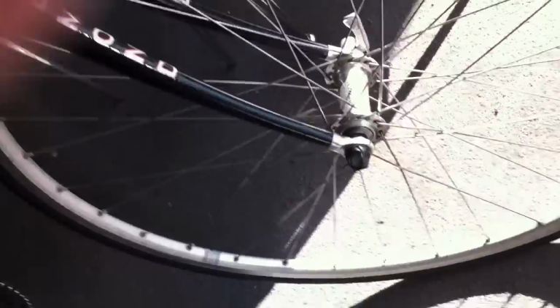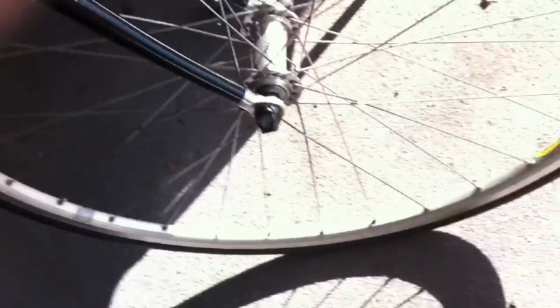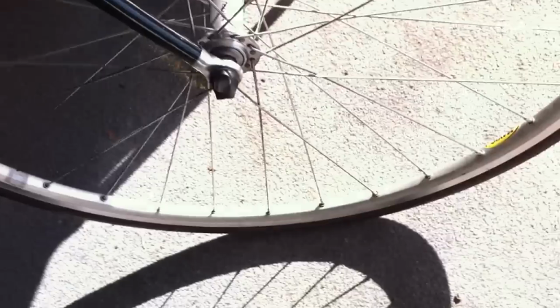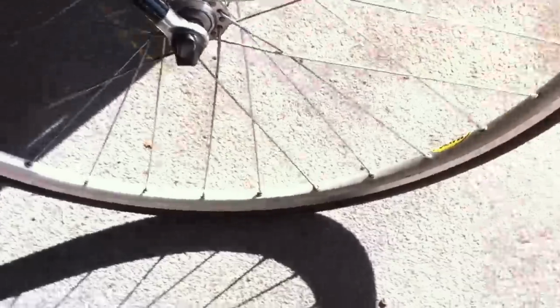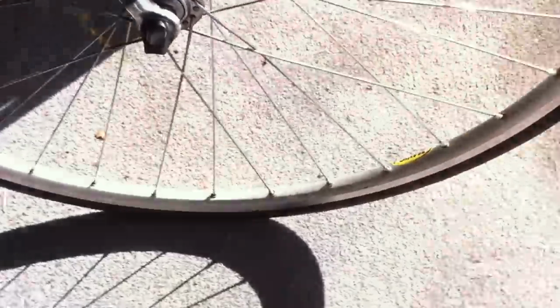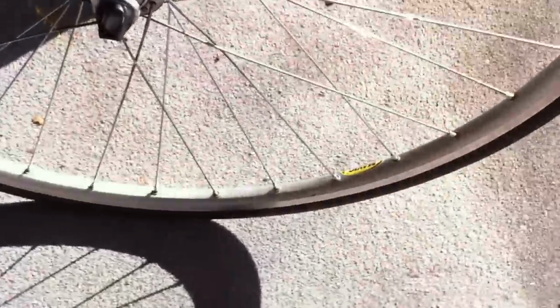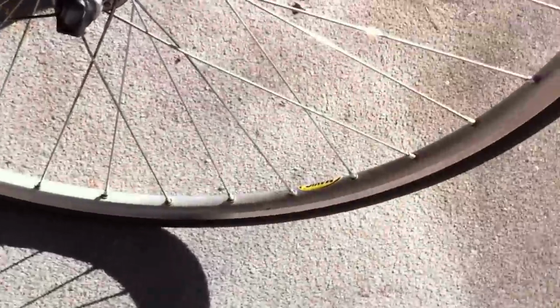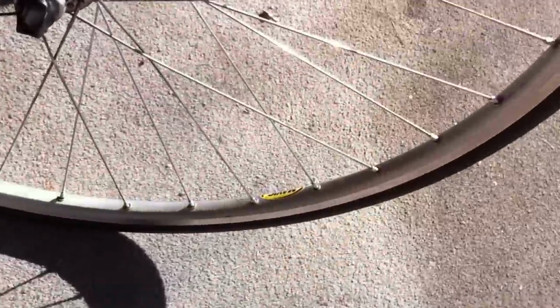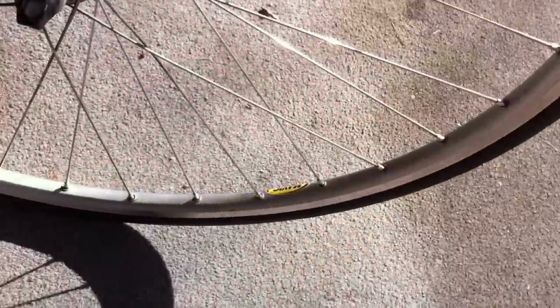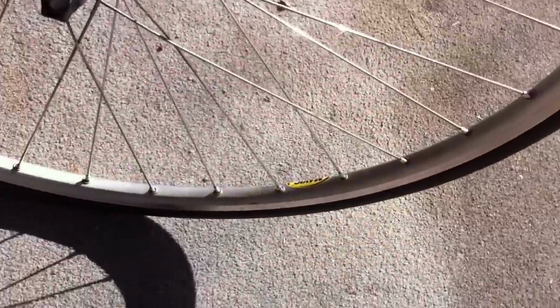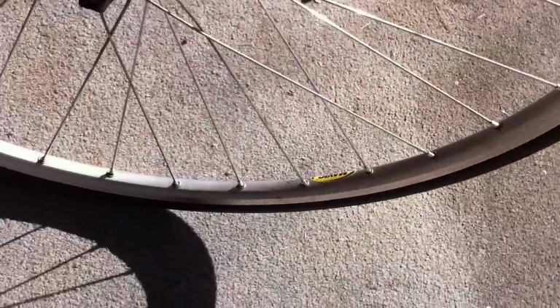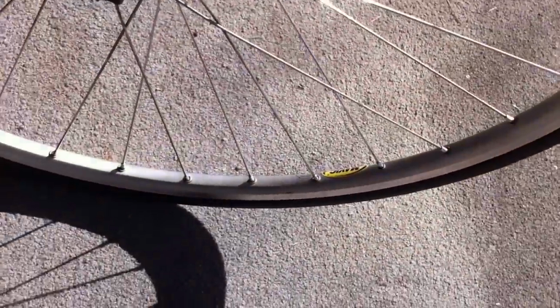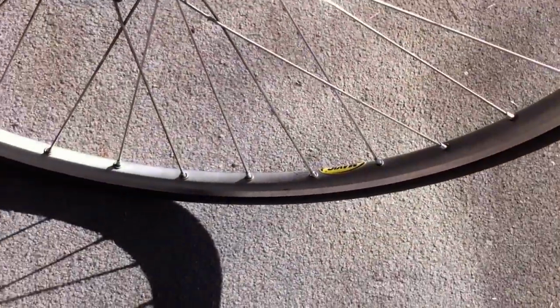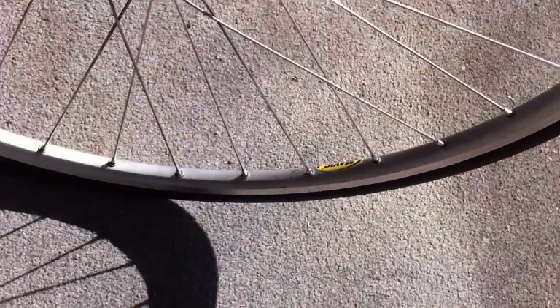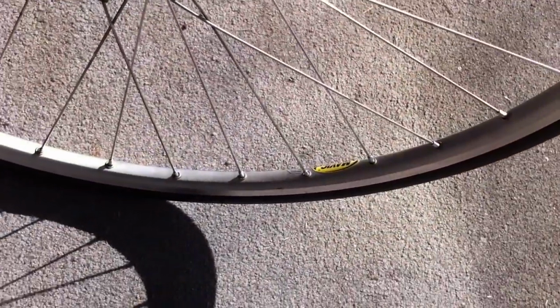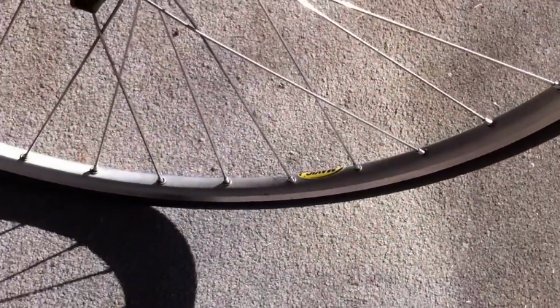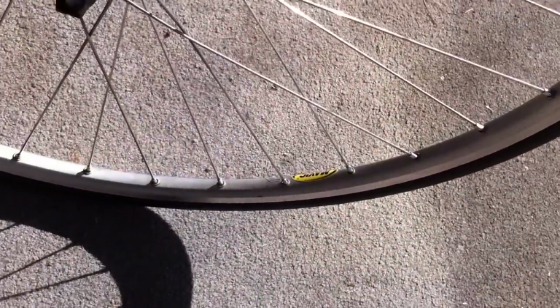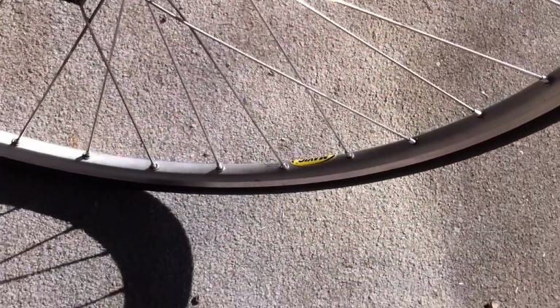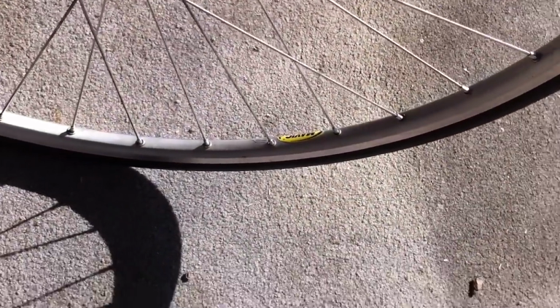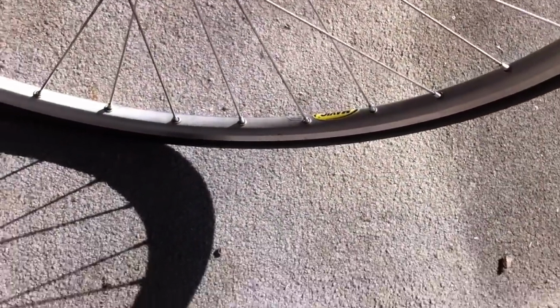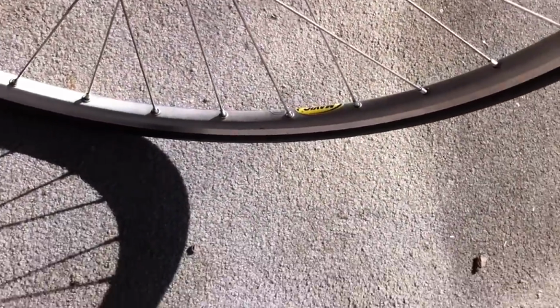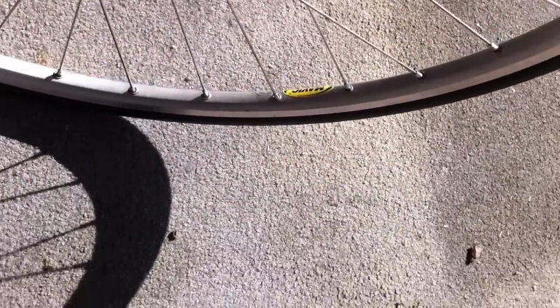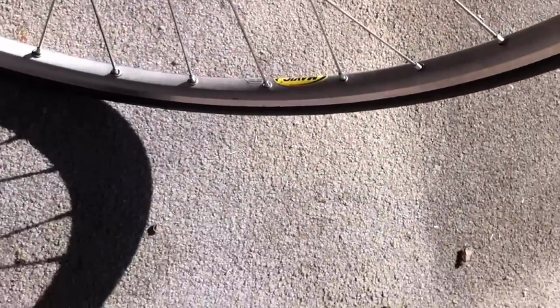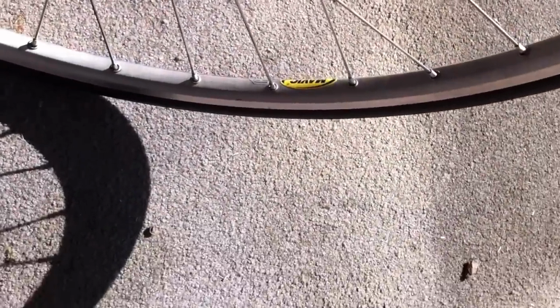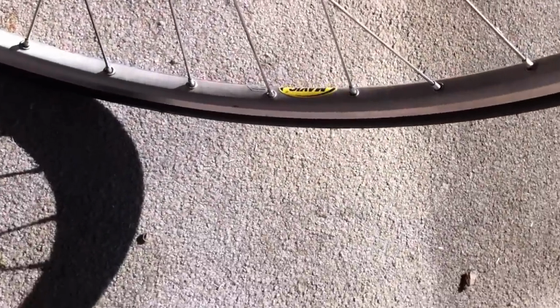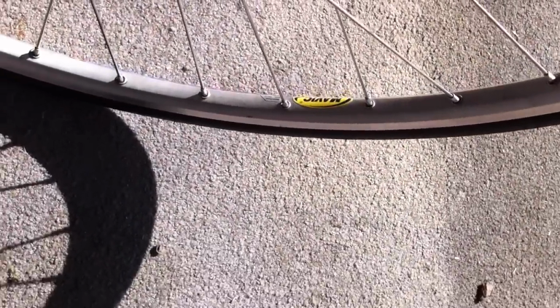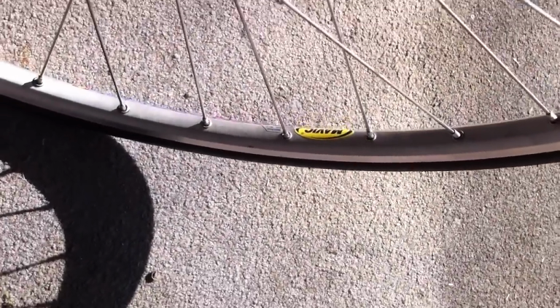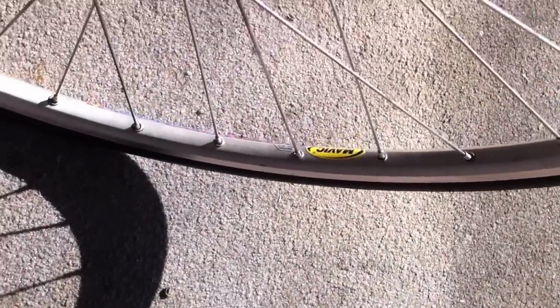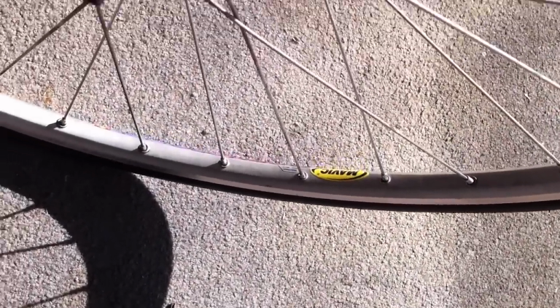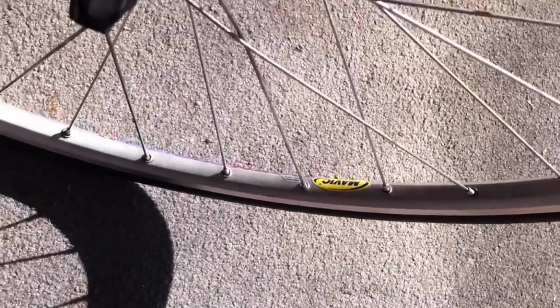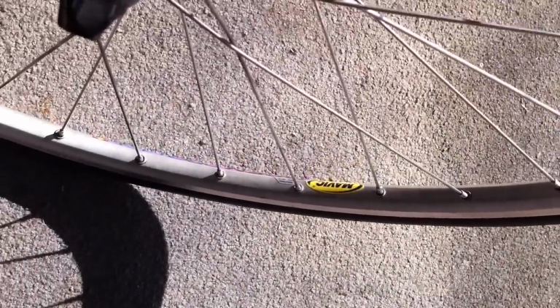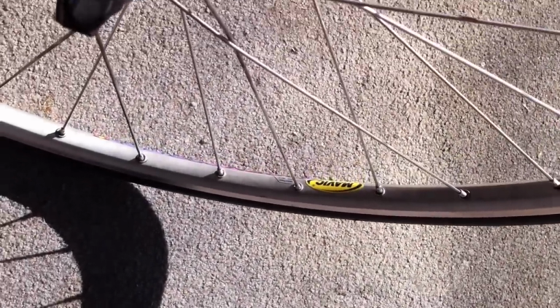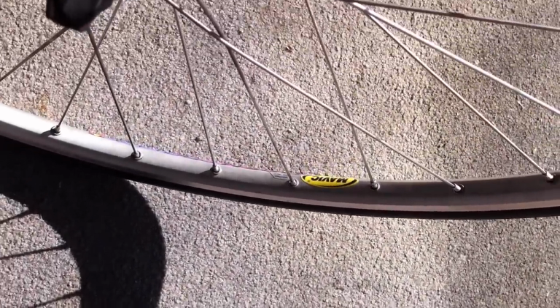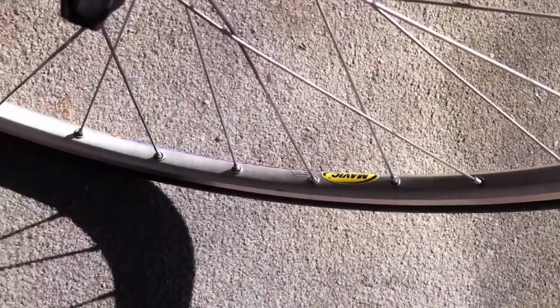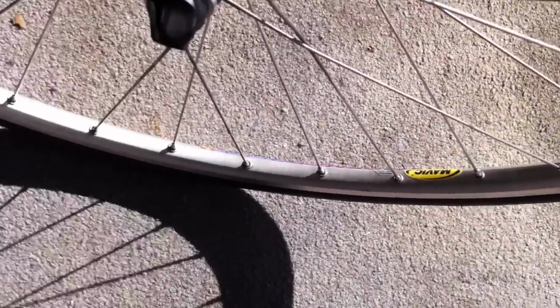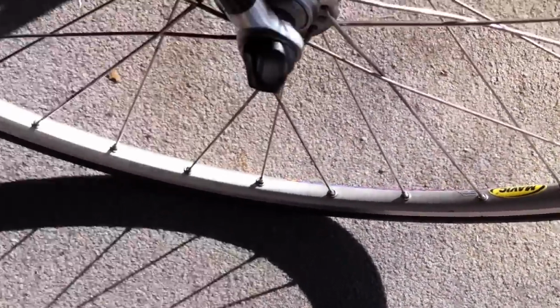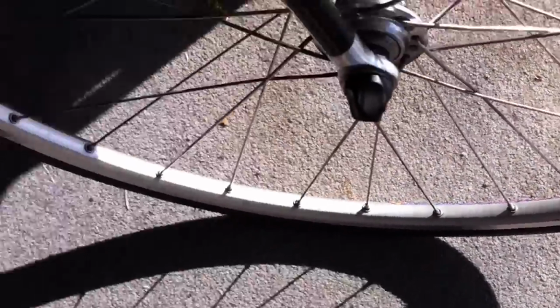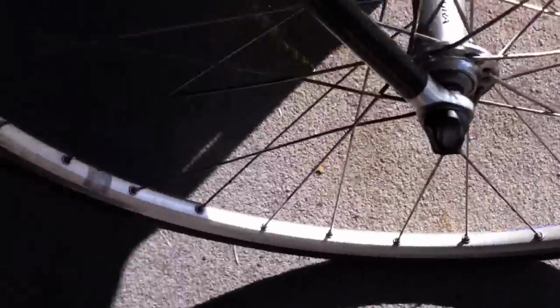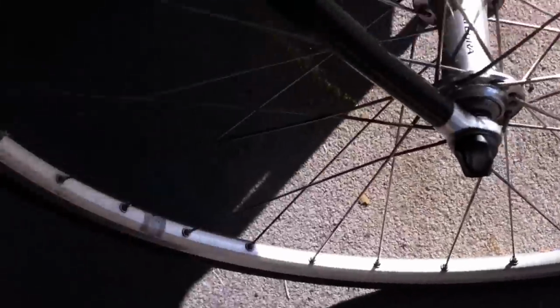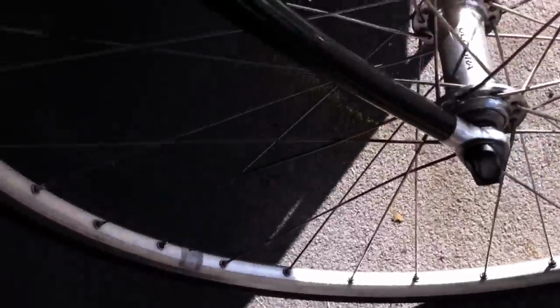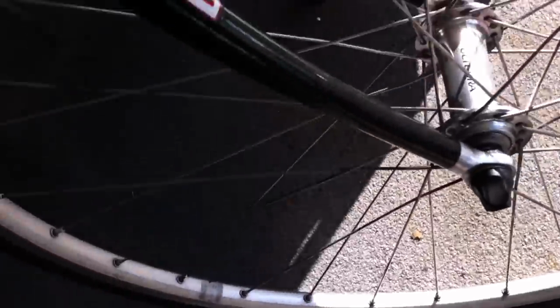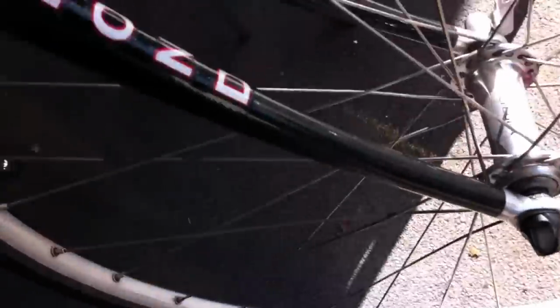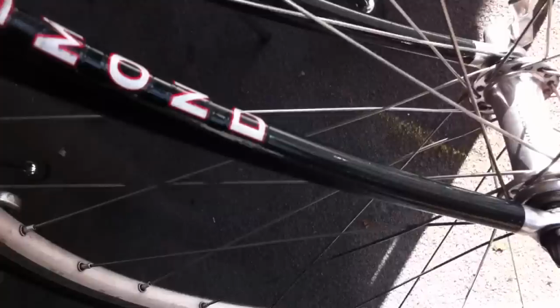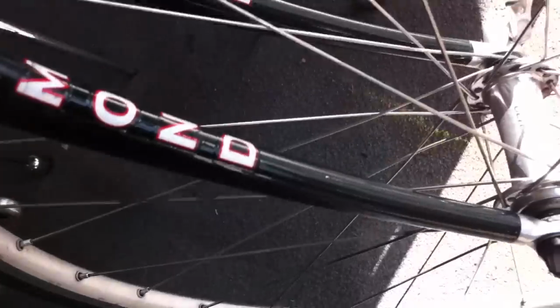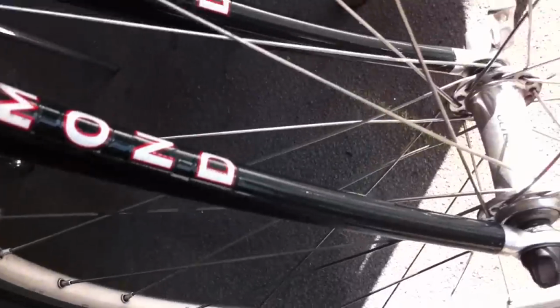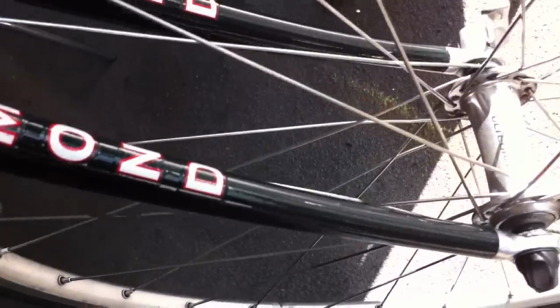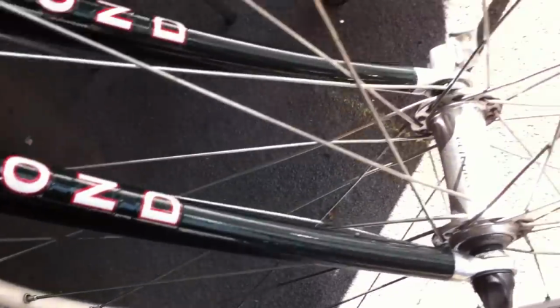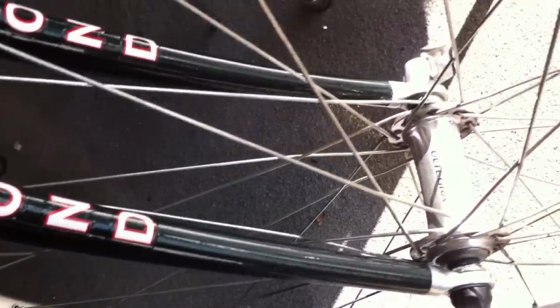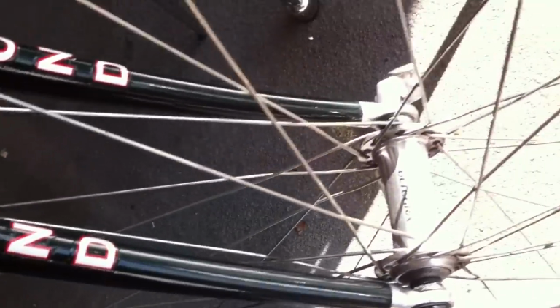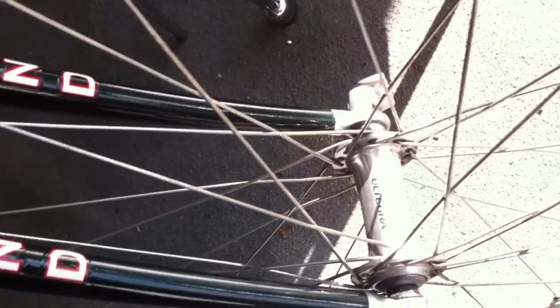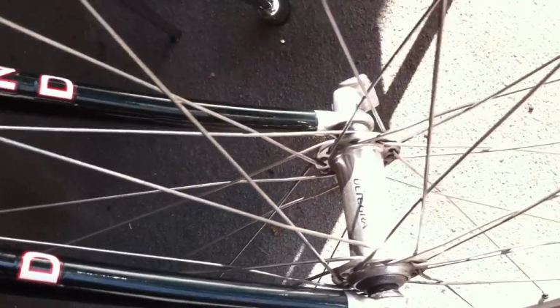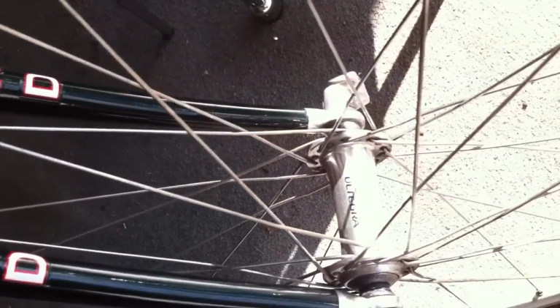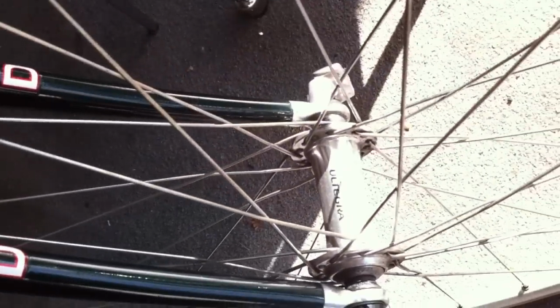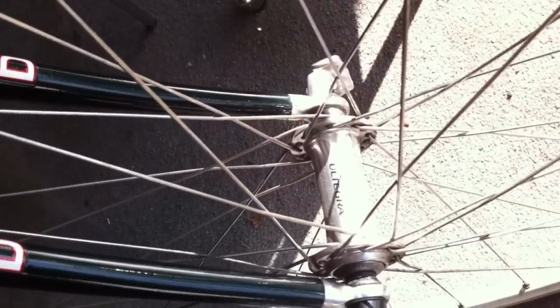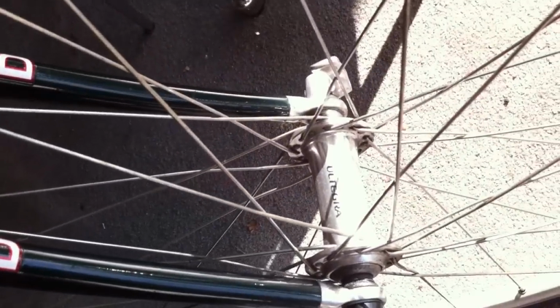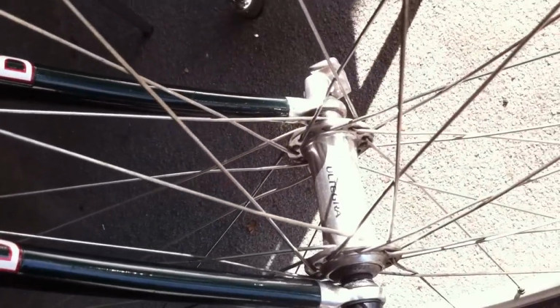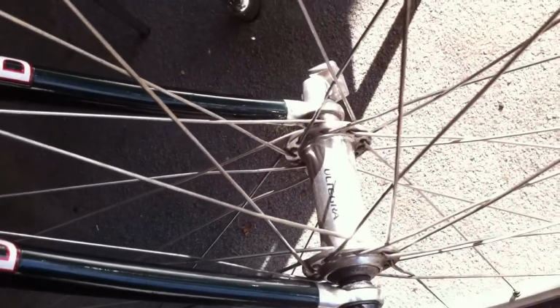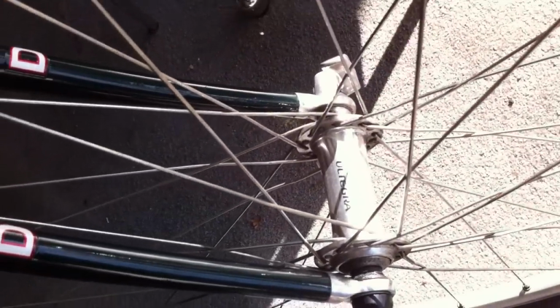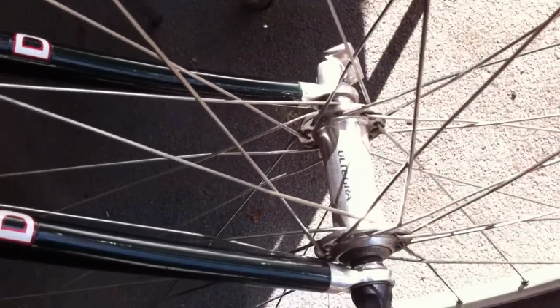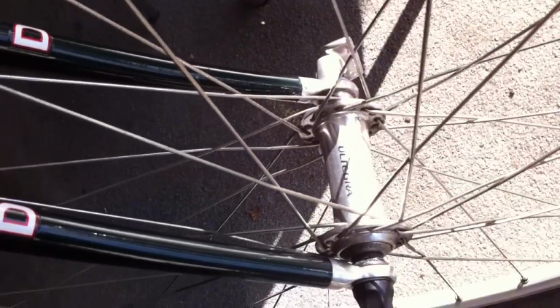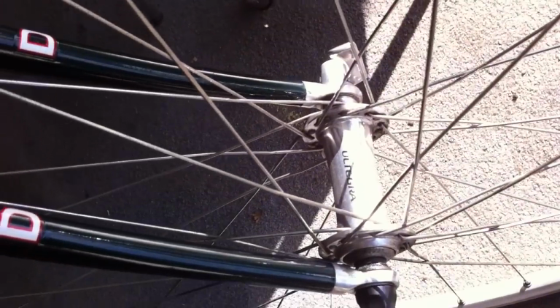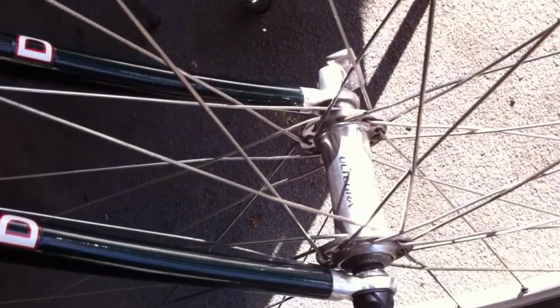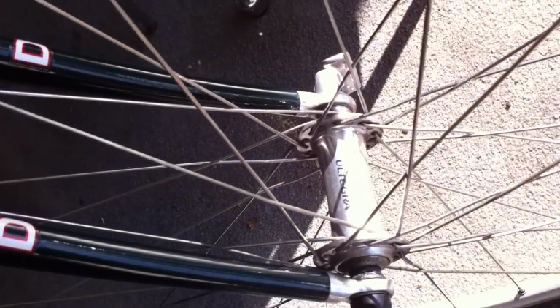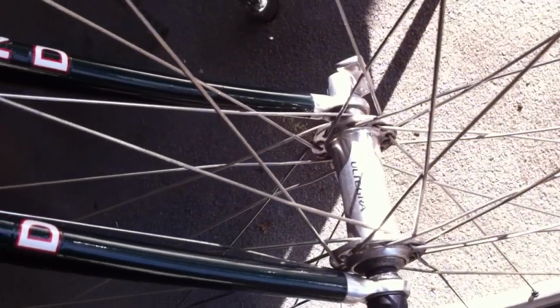This front rim here is a Mavic Open Pro rim, and it features a Shimano Ultegra hub.